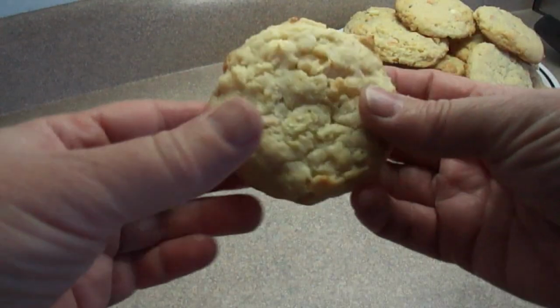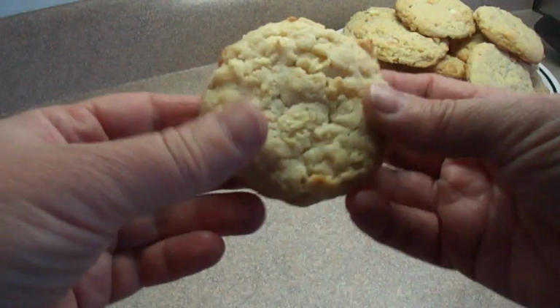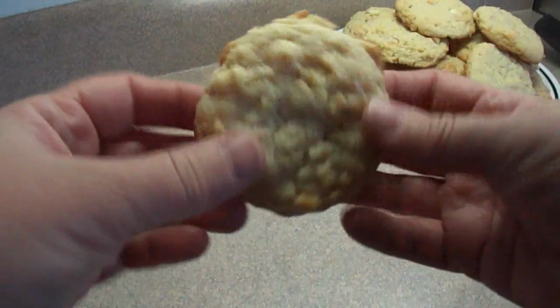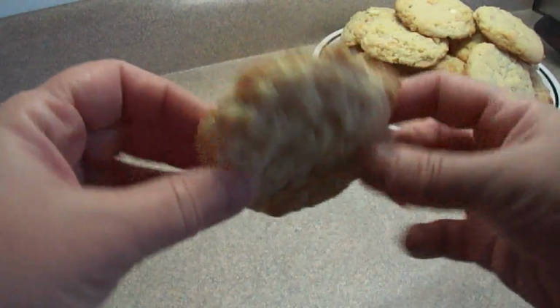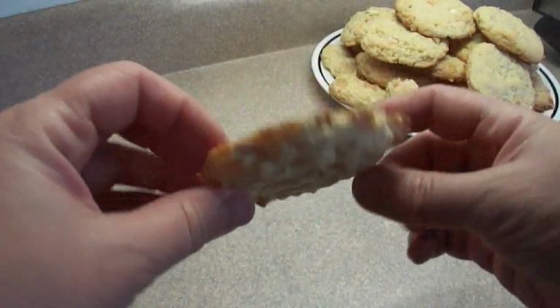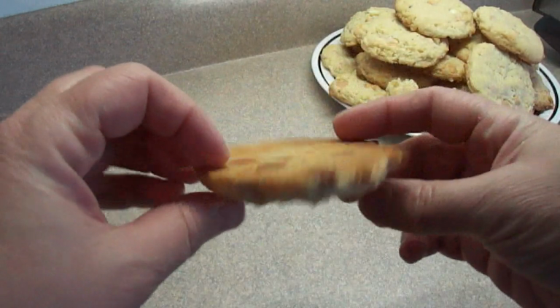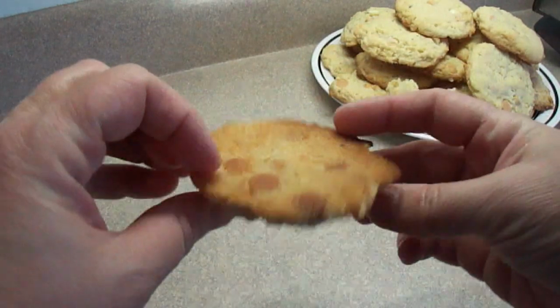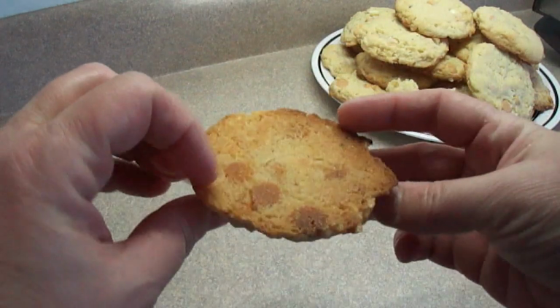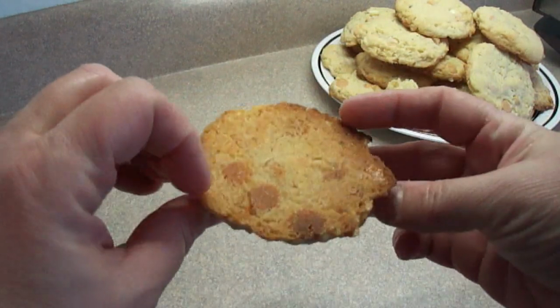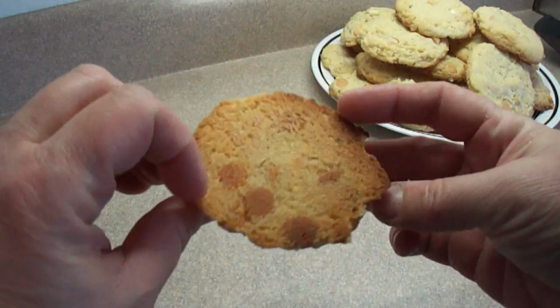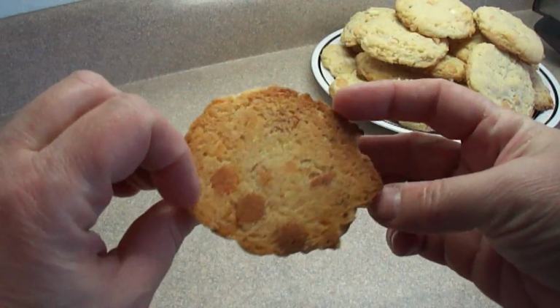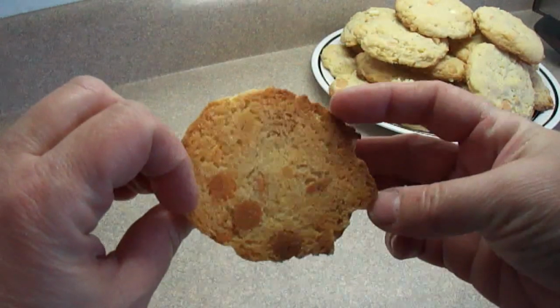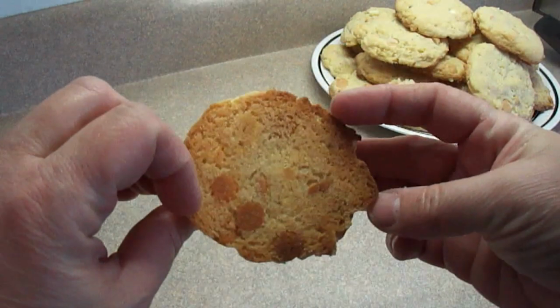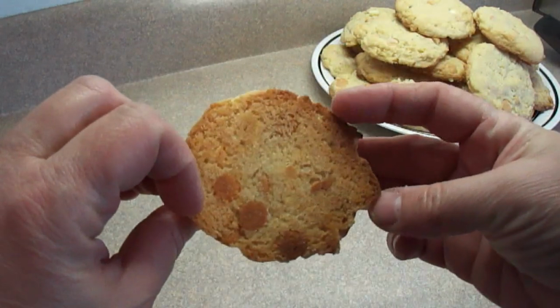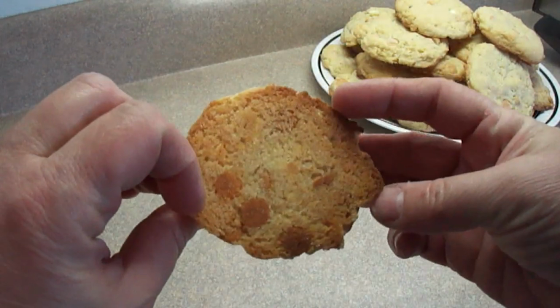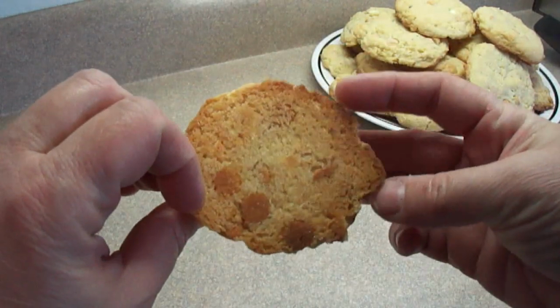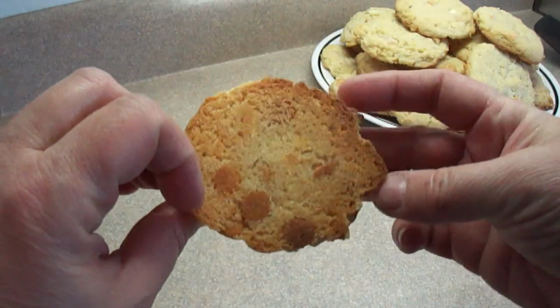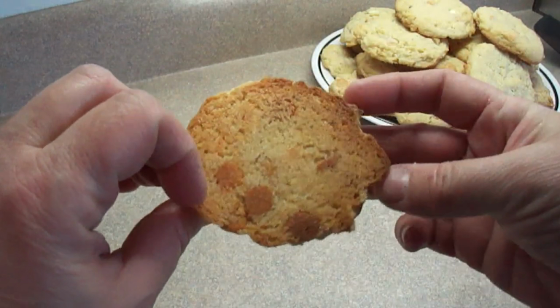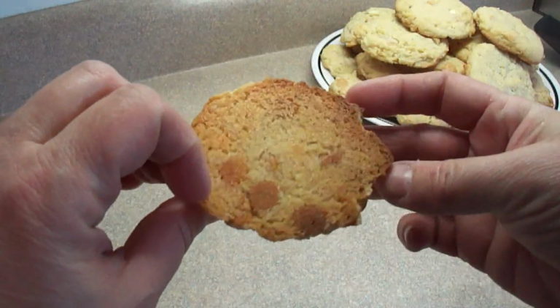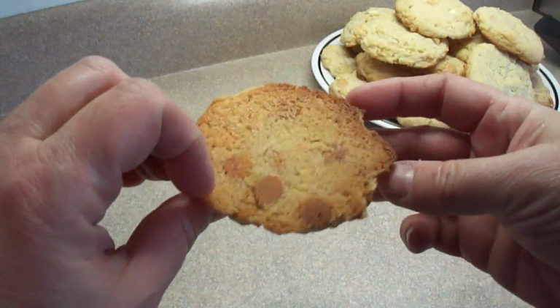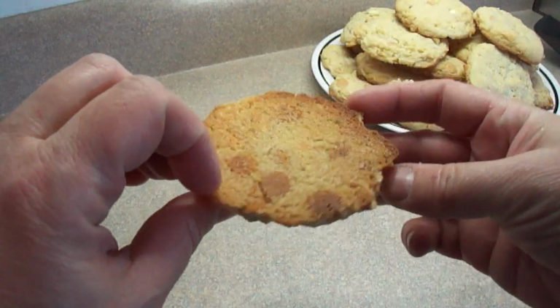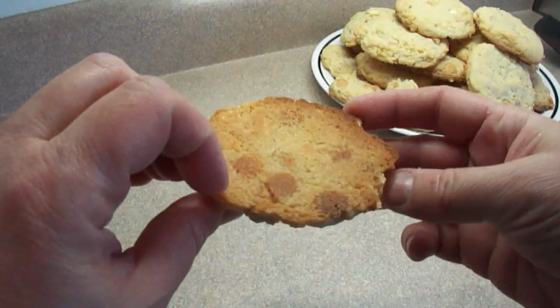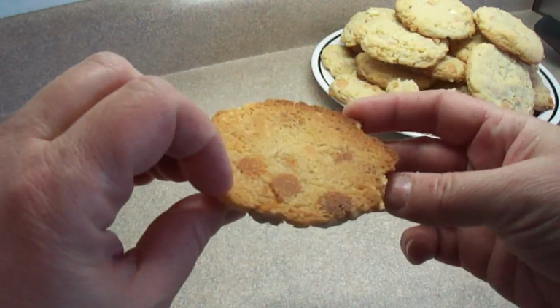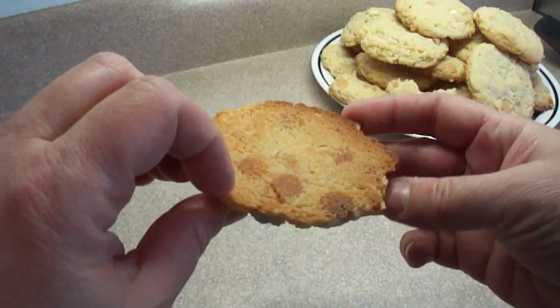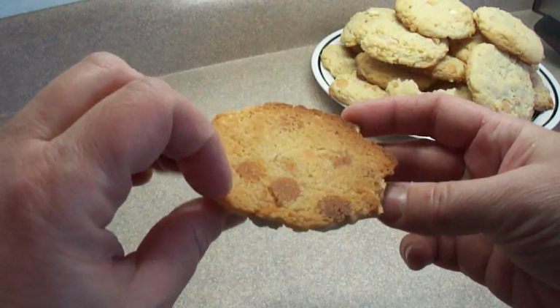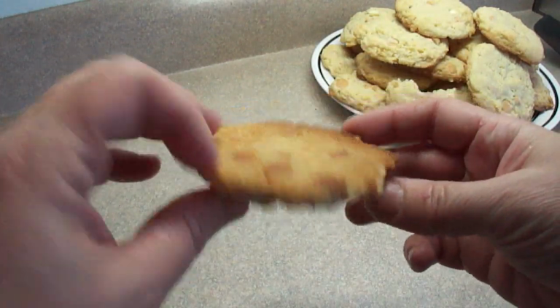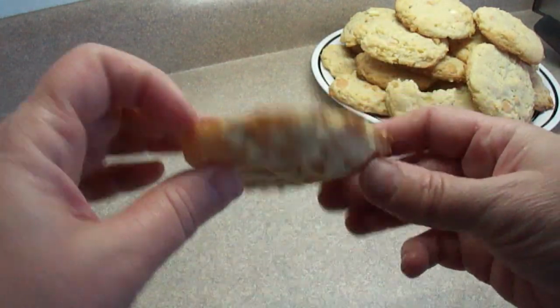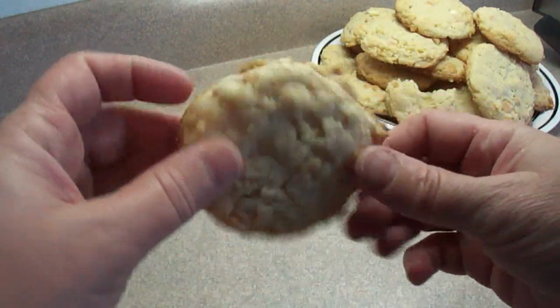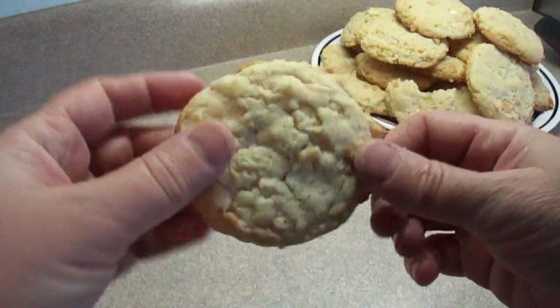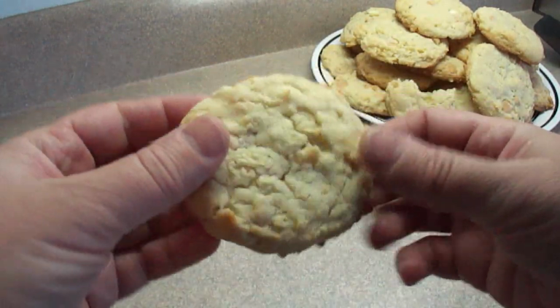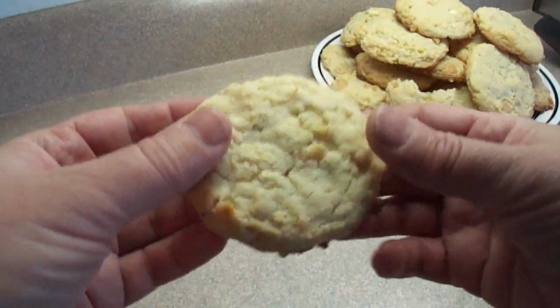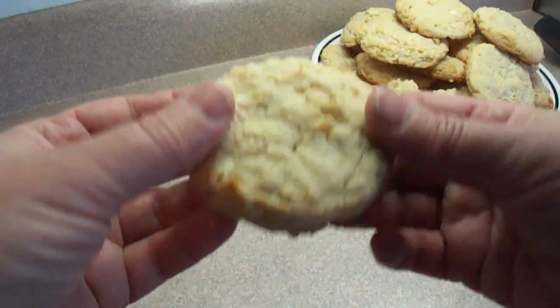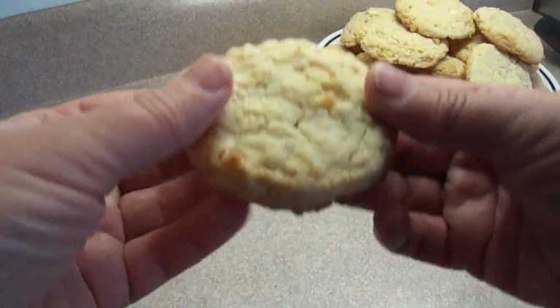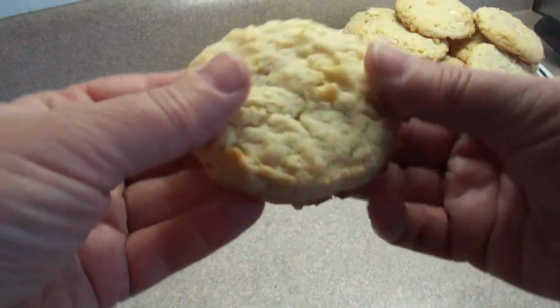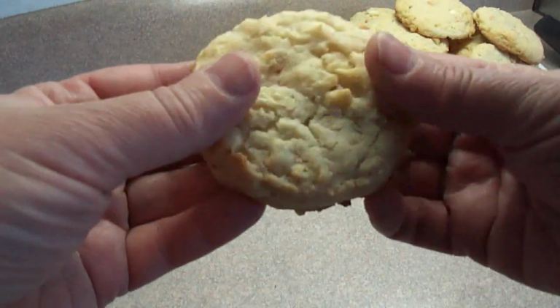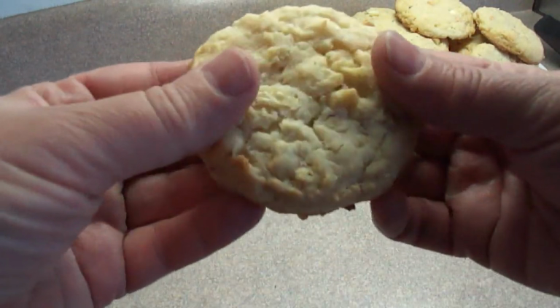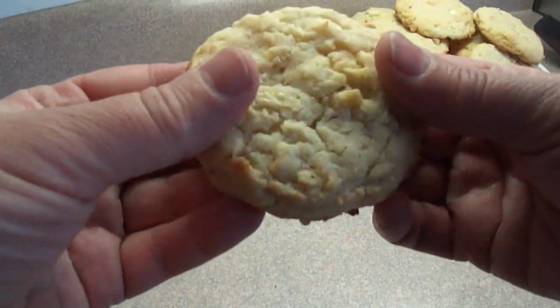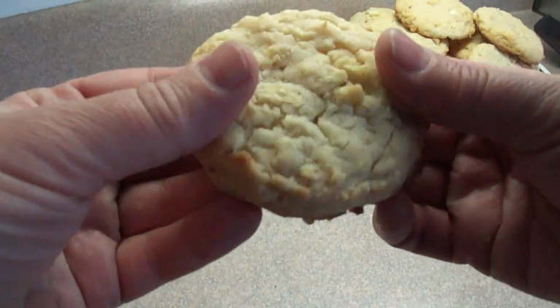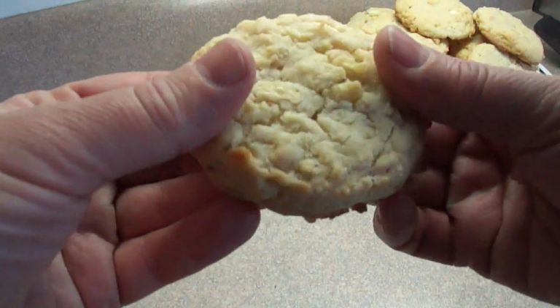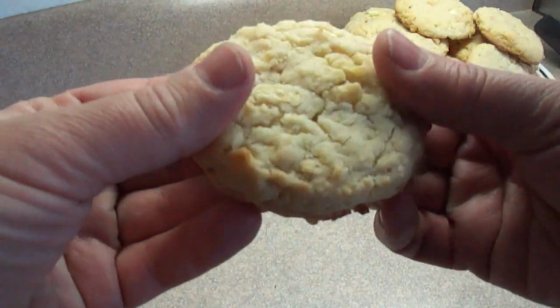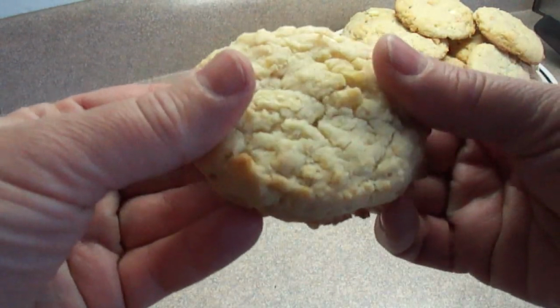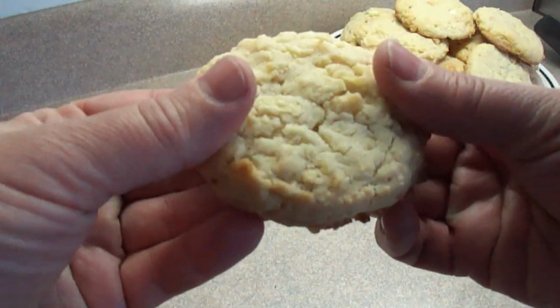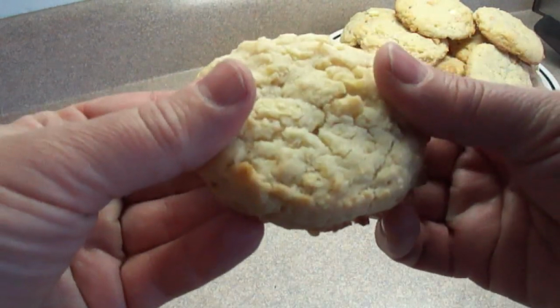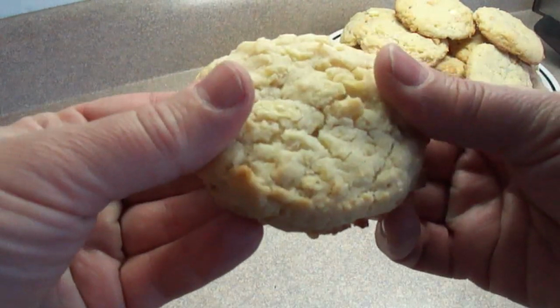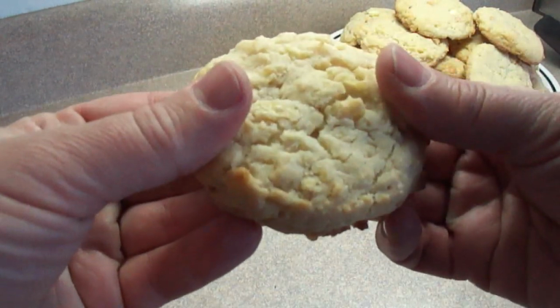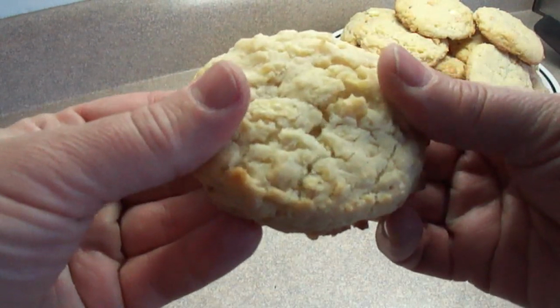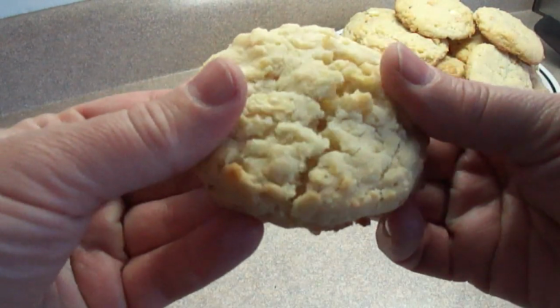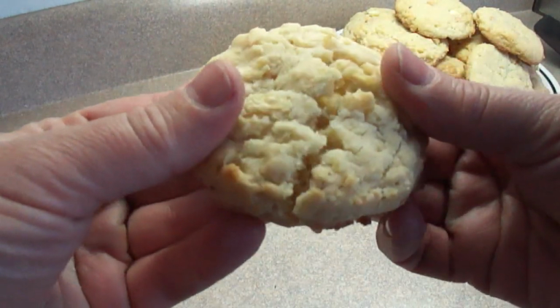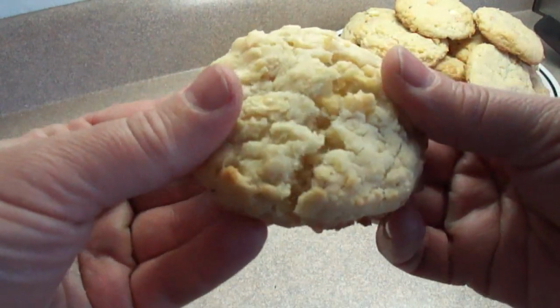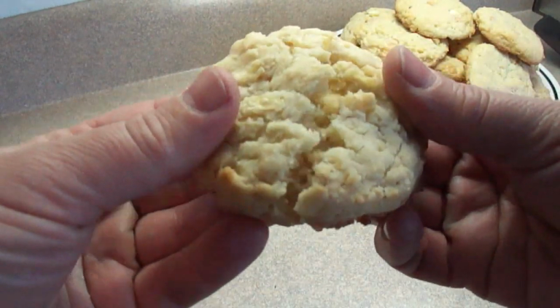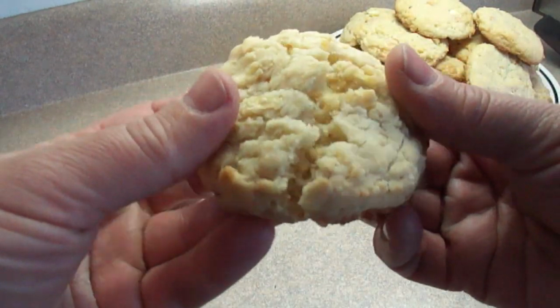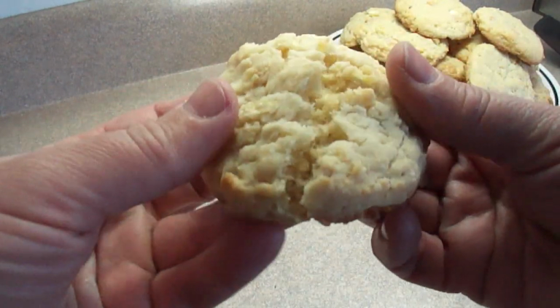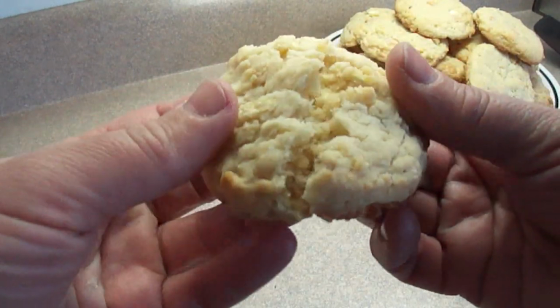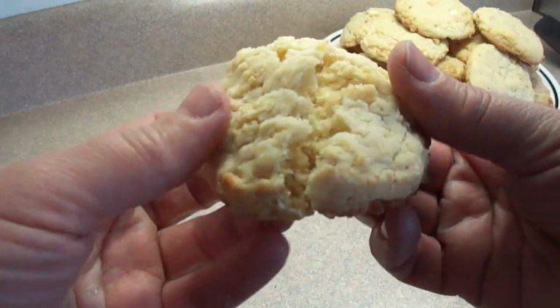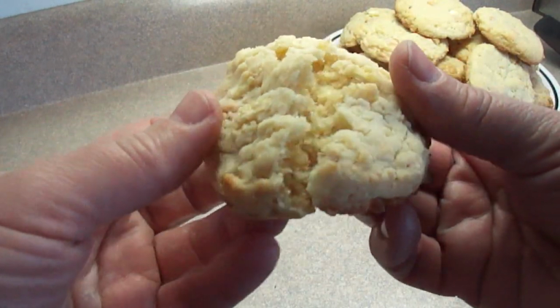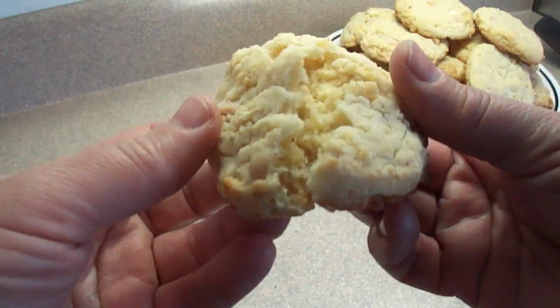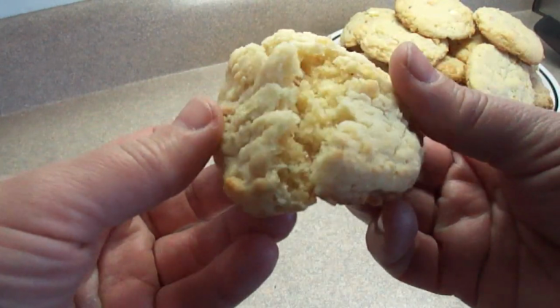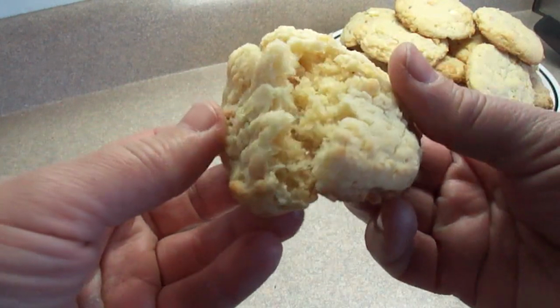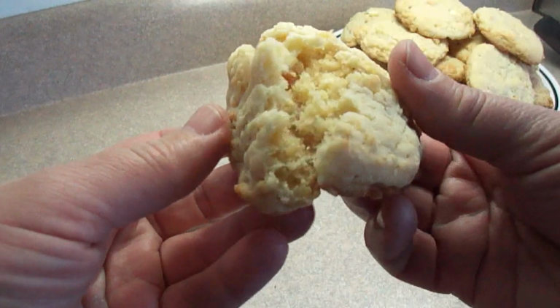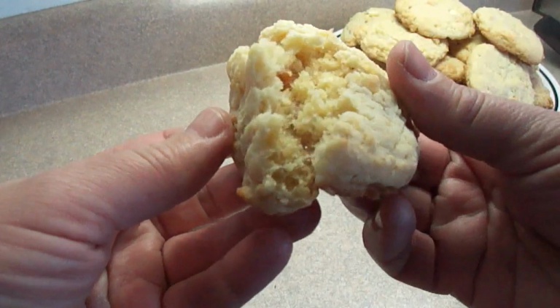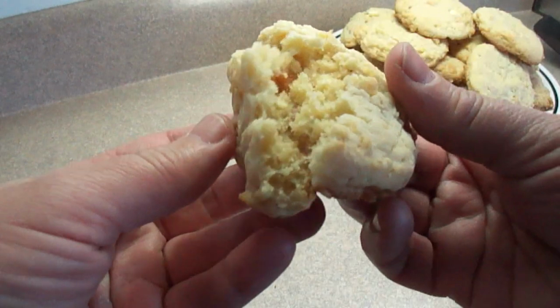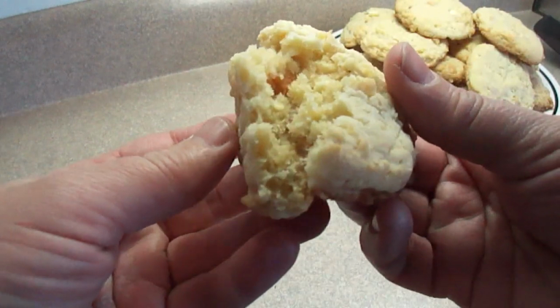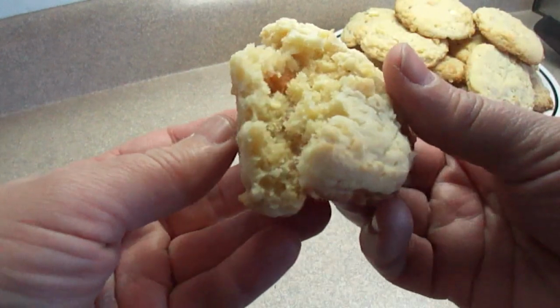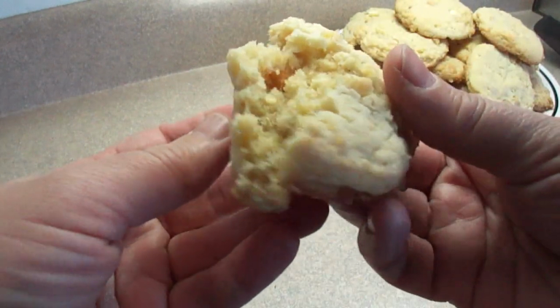Then bake them at 350 degrees, 9 to 12 minutes, until they are set and the bottoms are lightly browned.